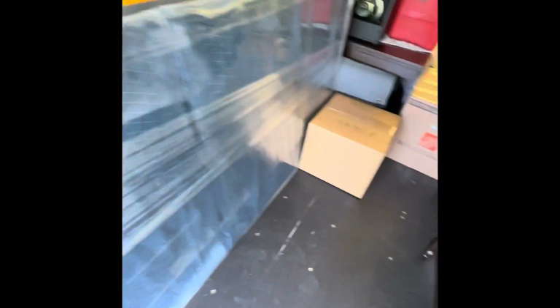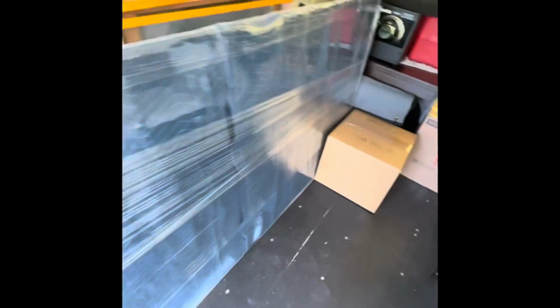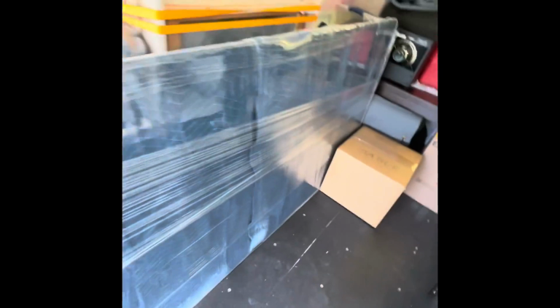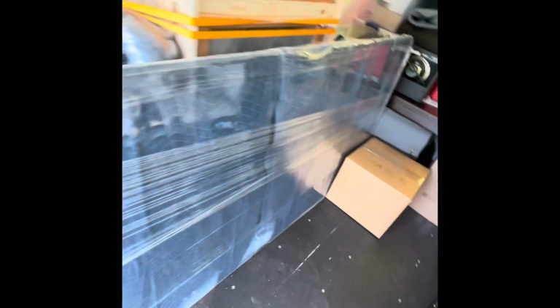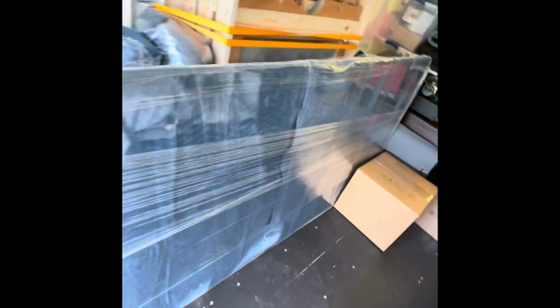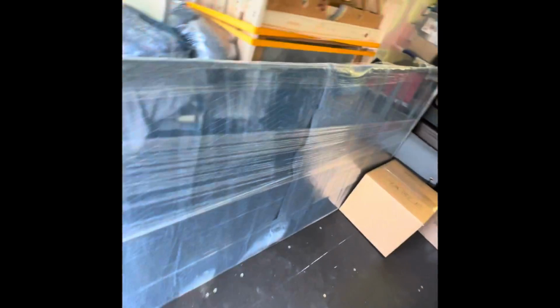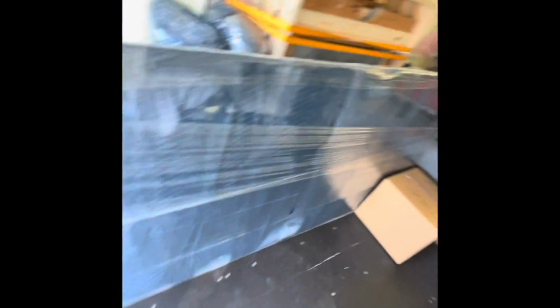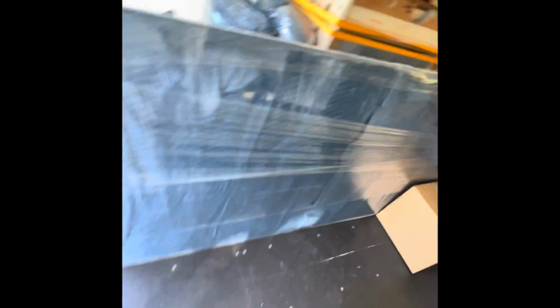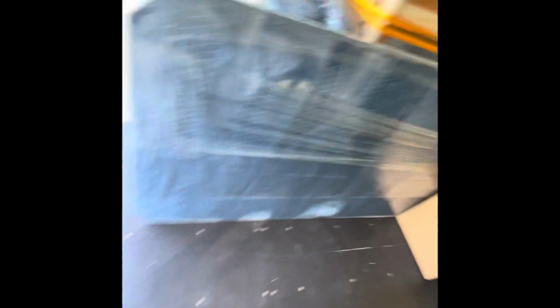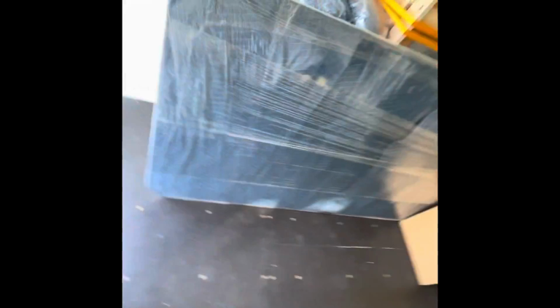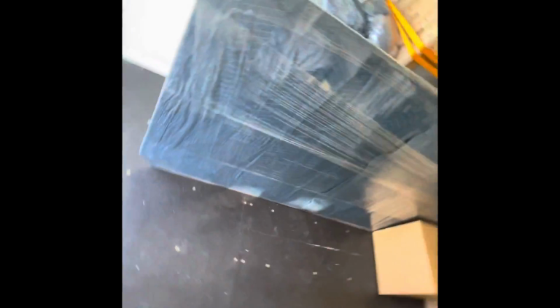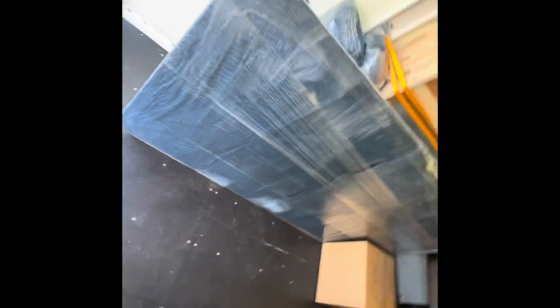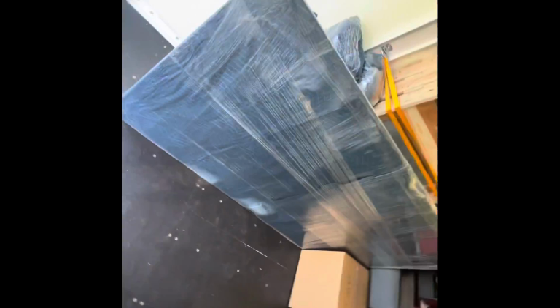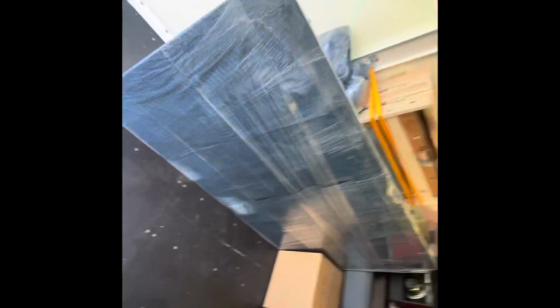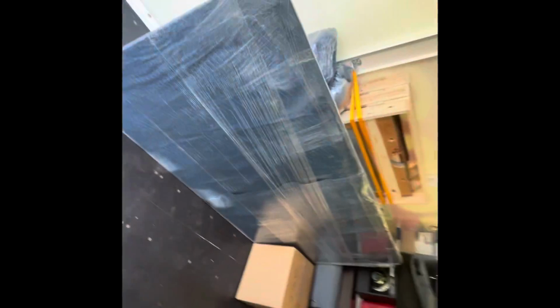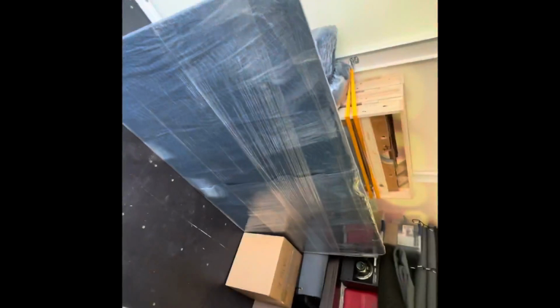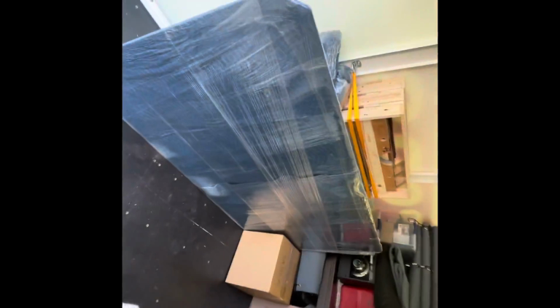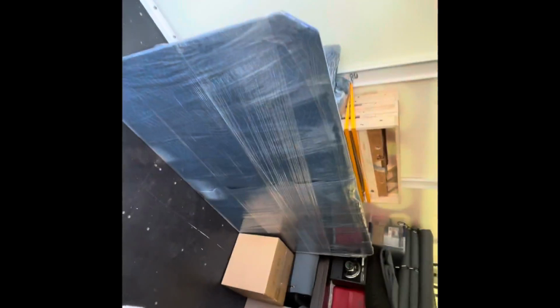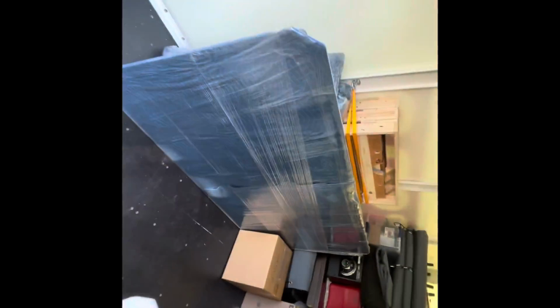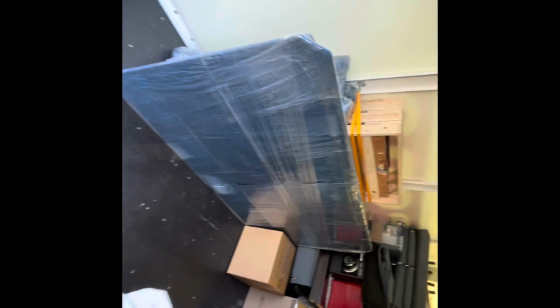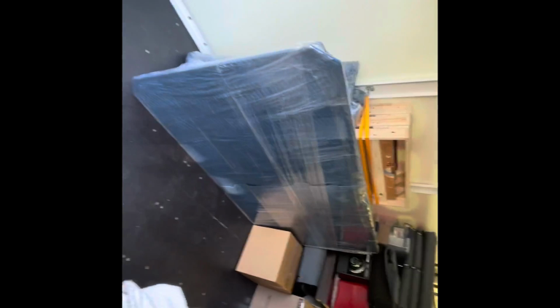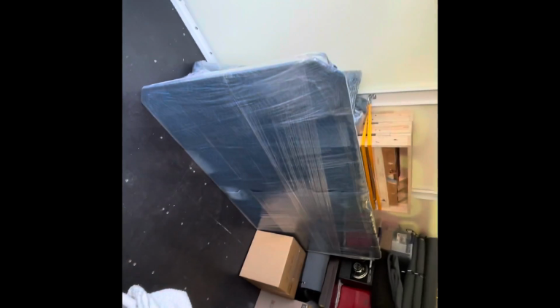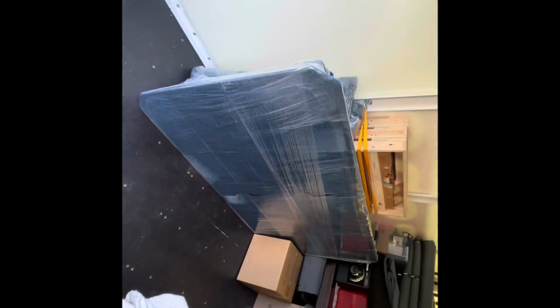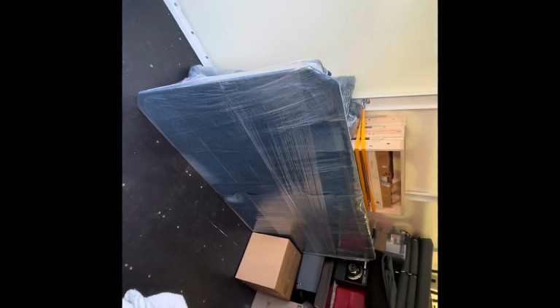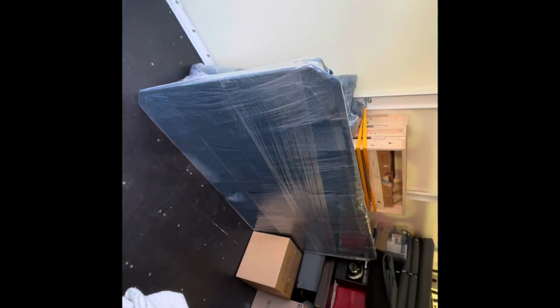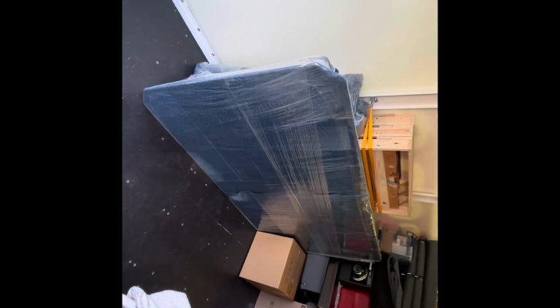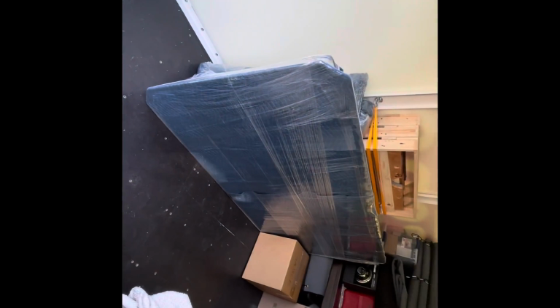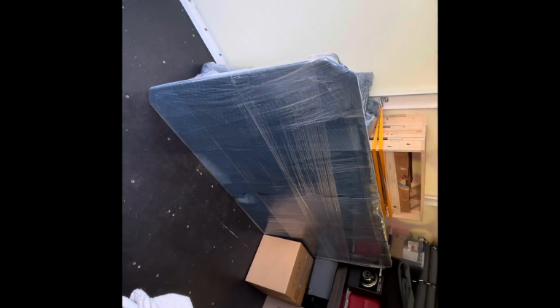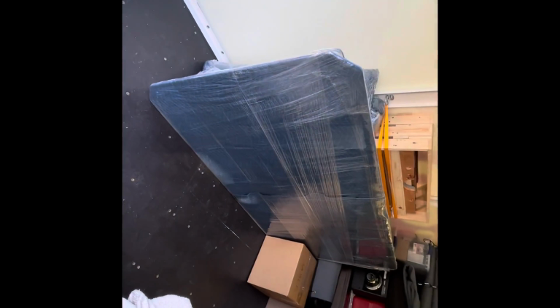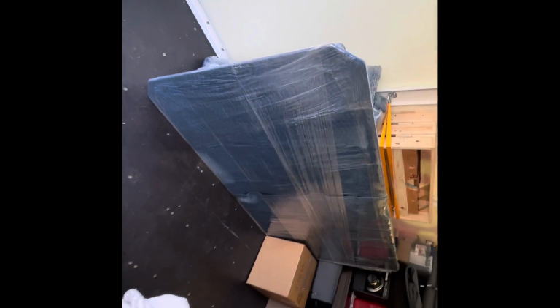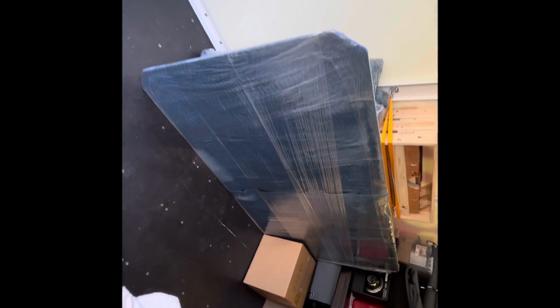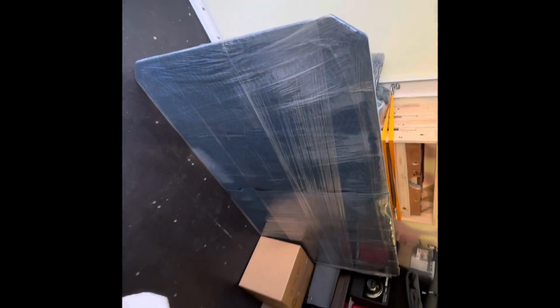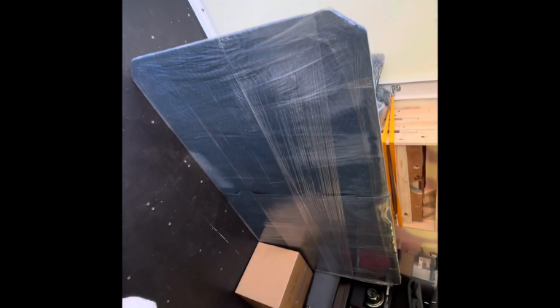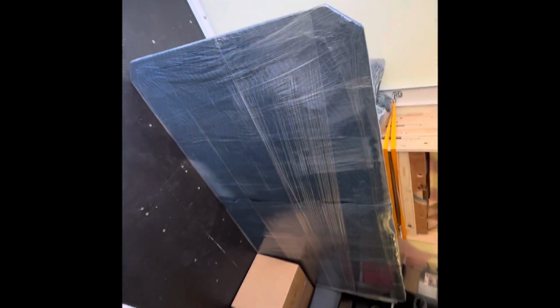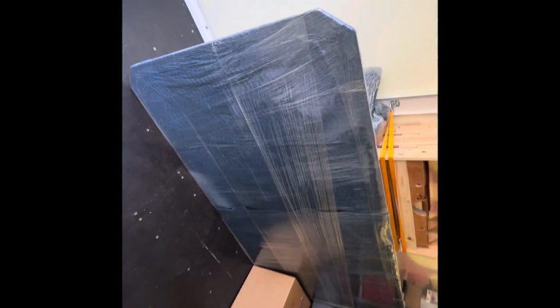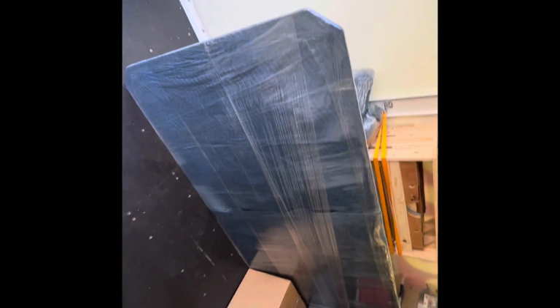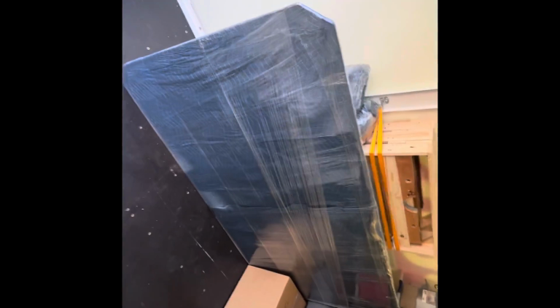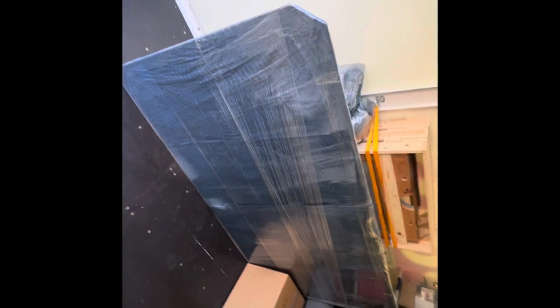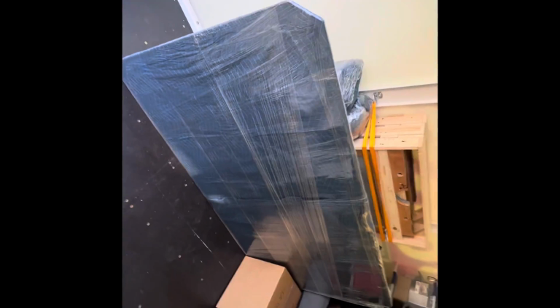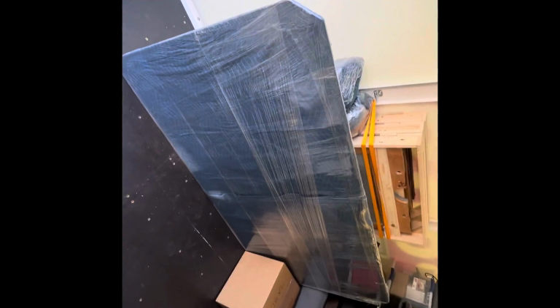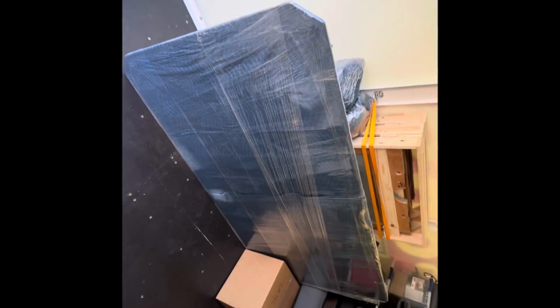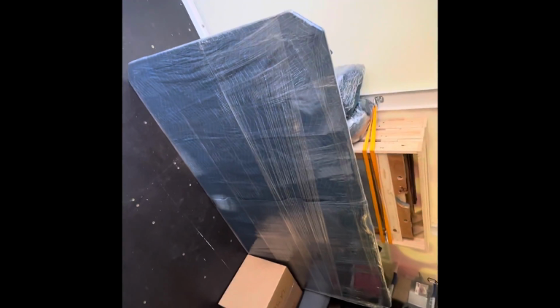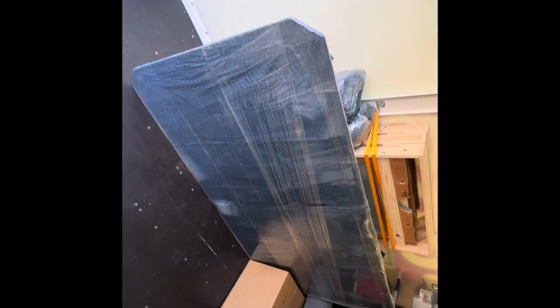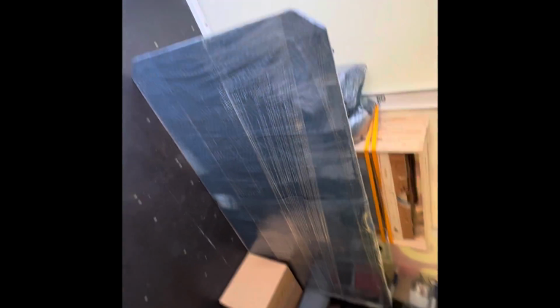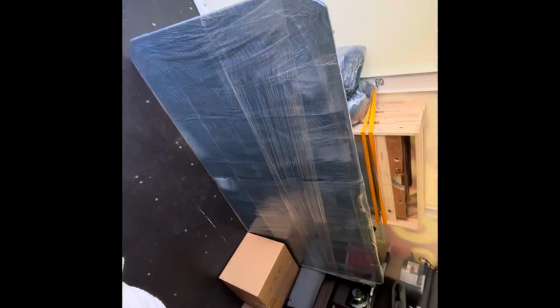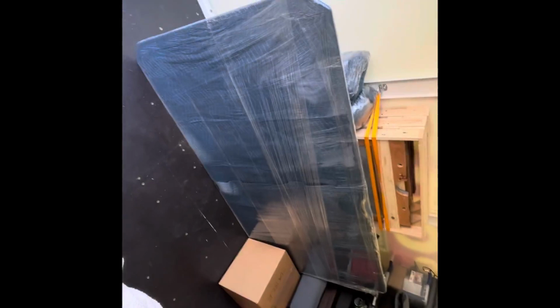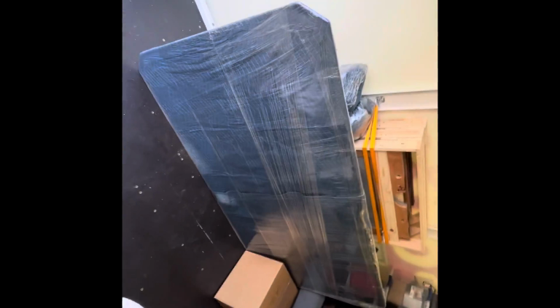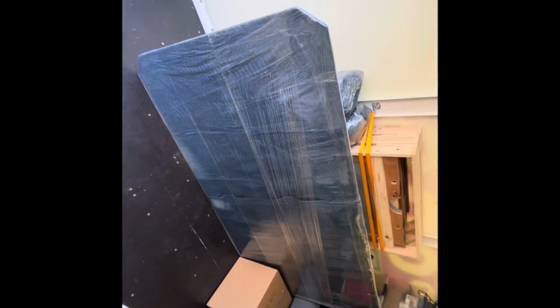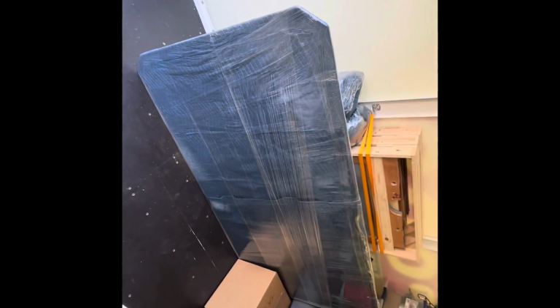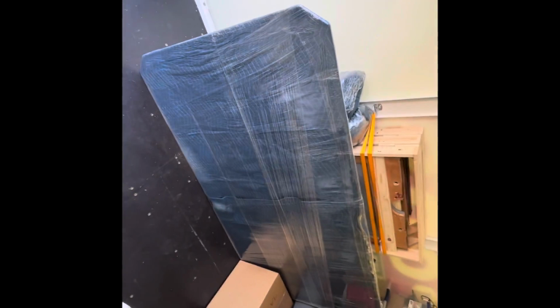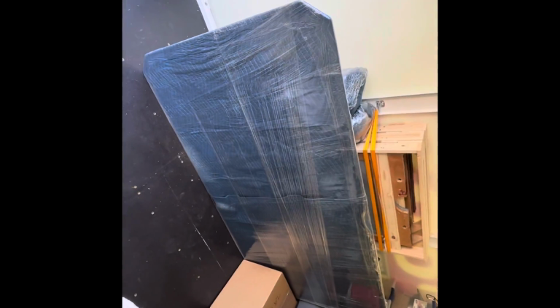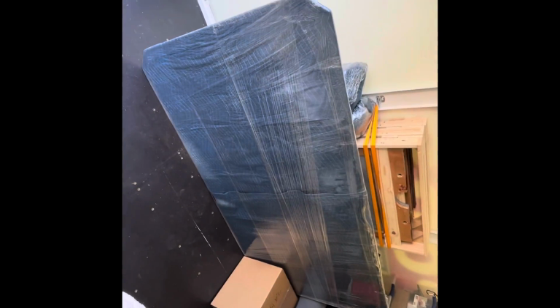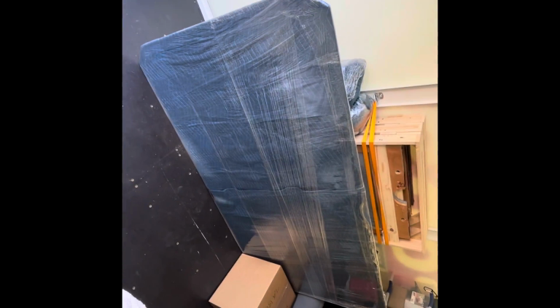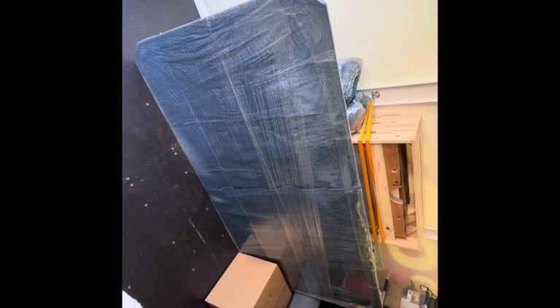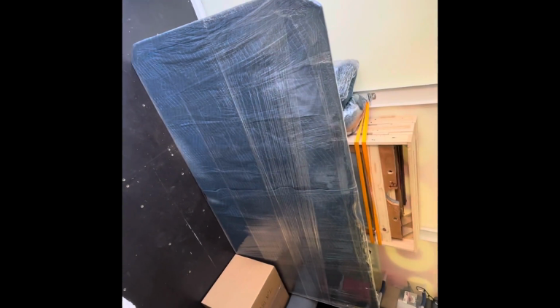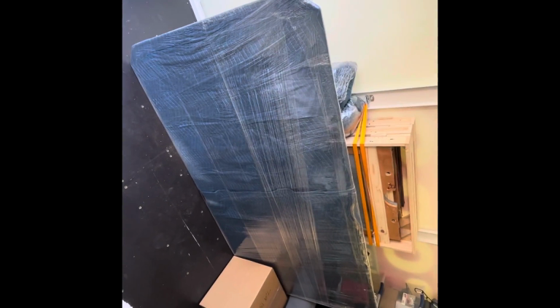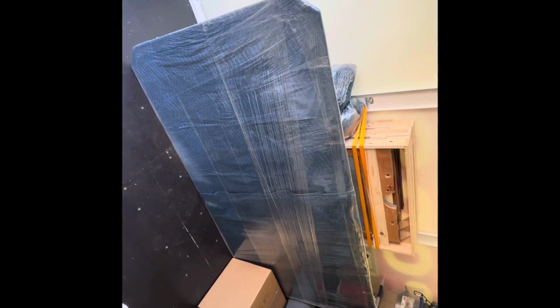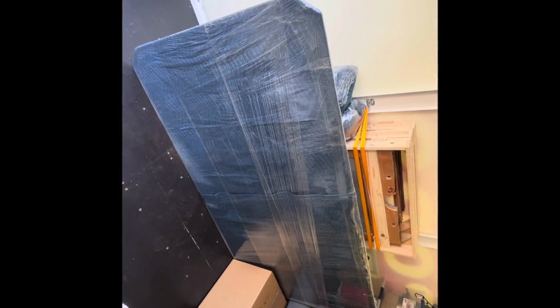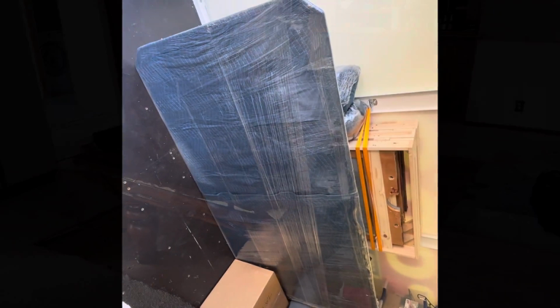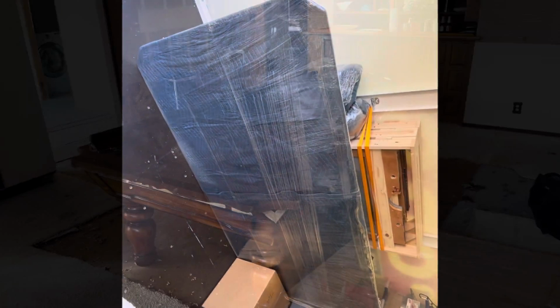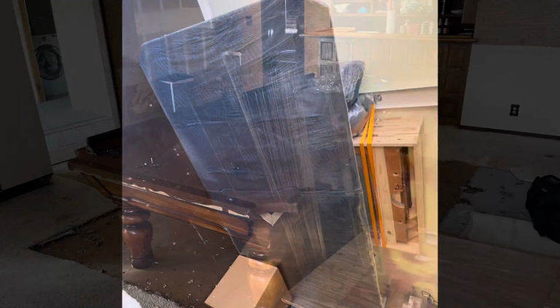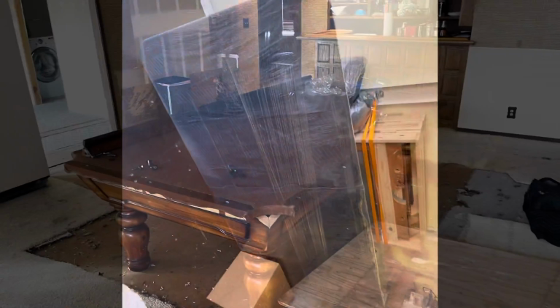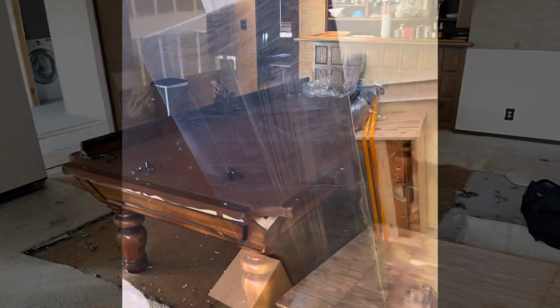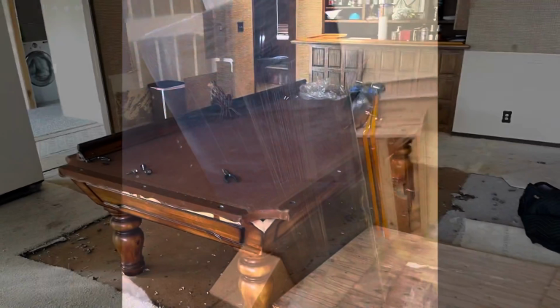So if you need to get your pool table broken down, wrapped, crated, and strapped in professionally, feel free to reach out to the pool table pros. Thank you.